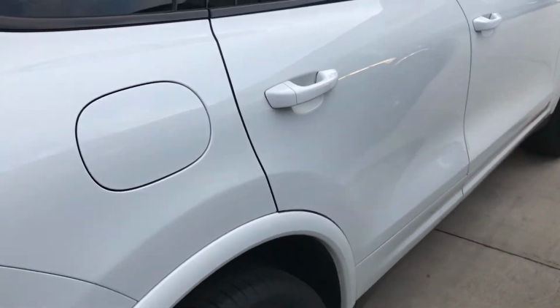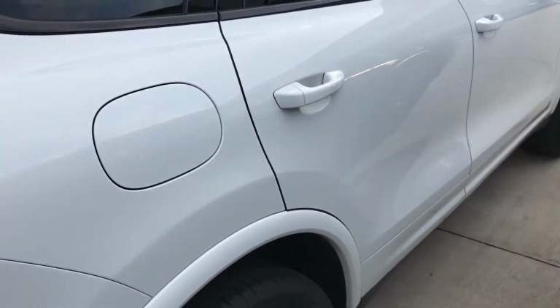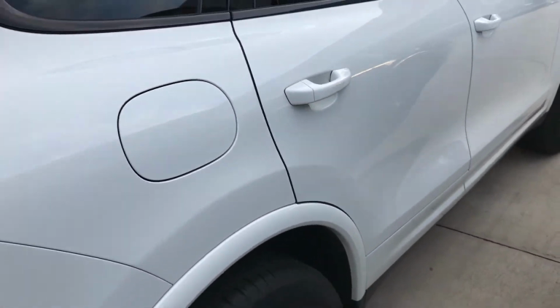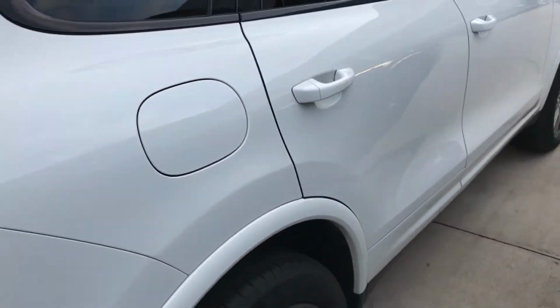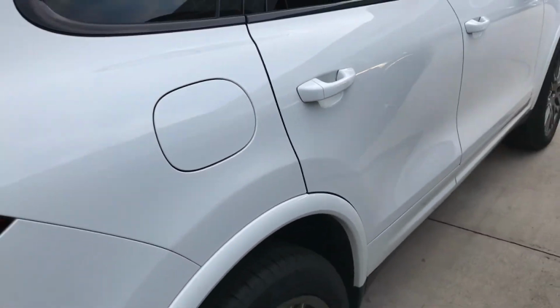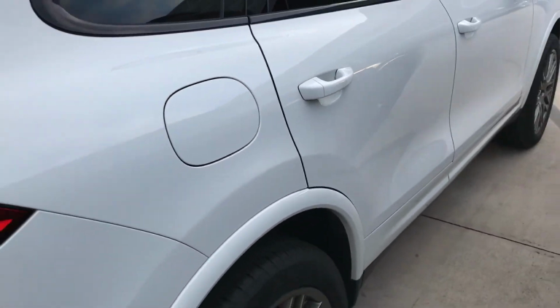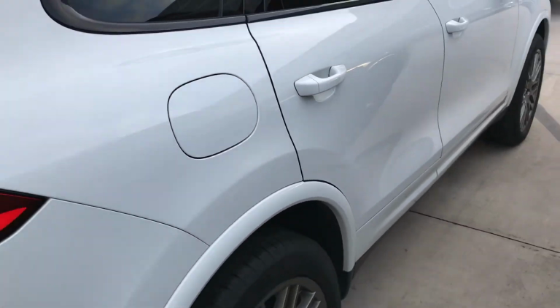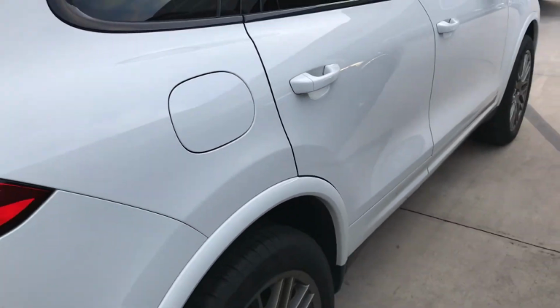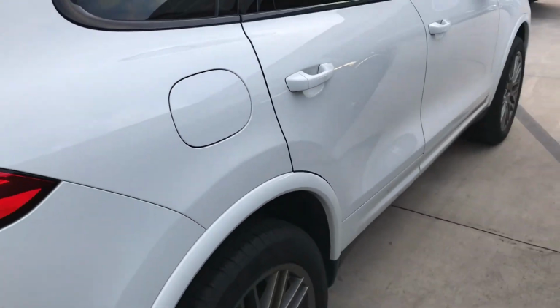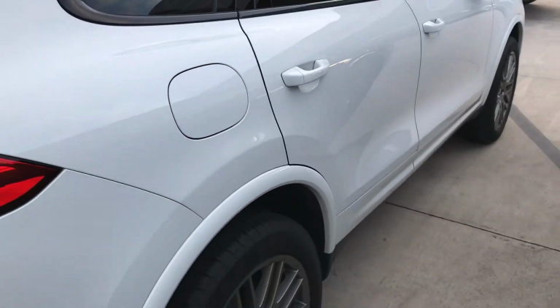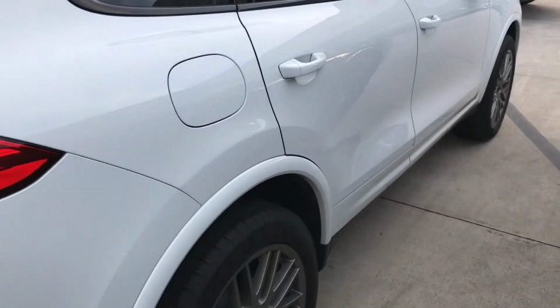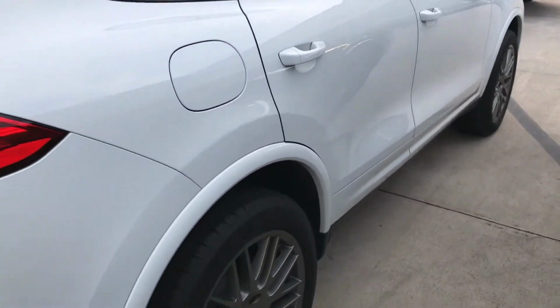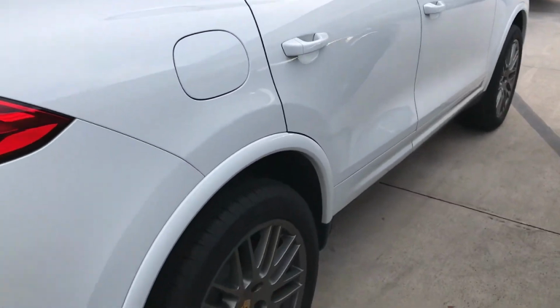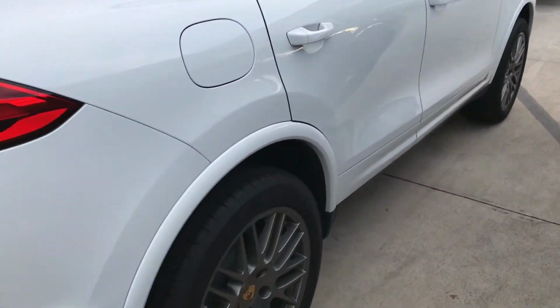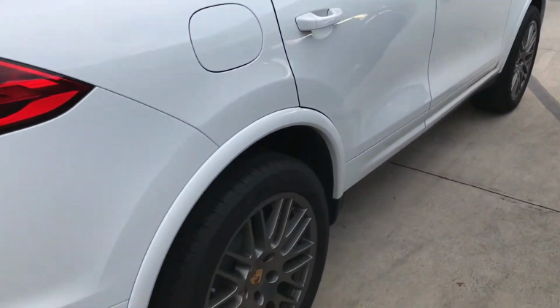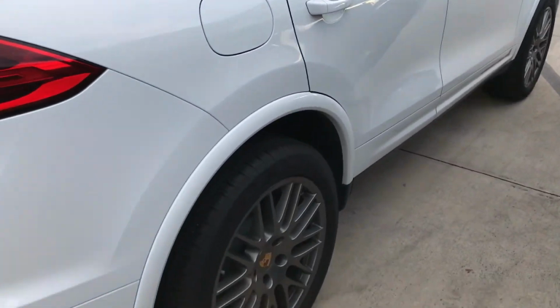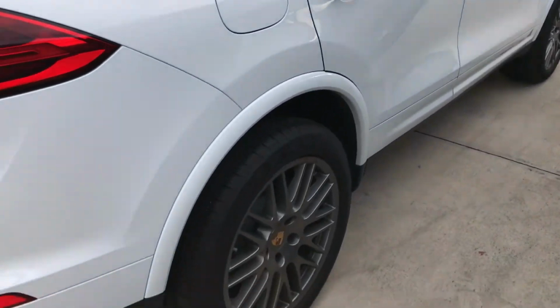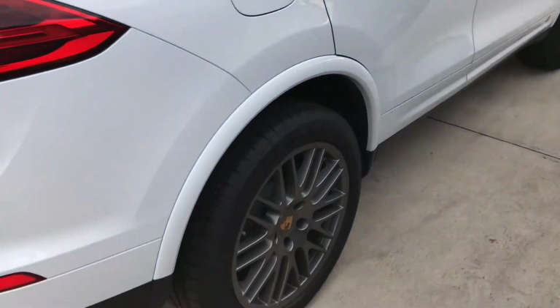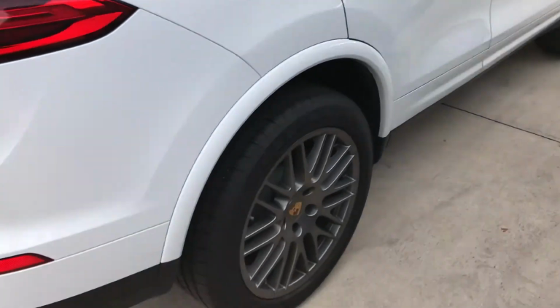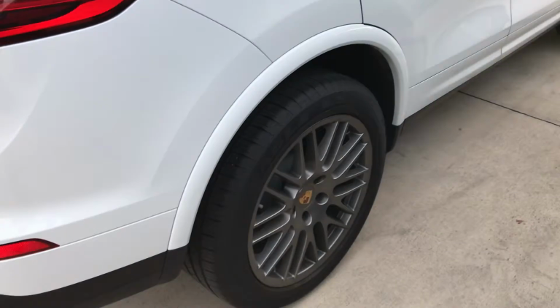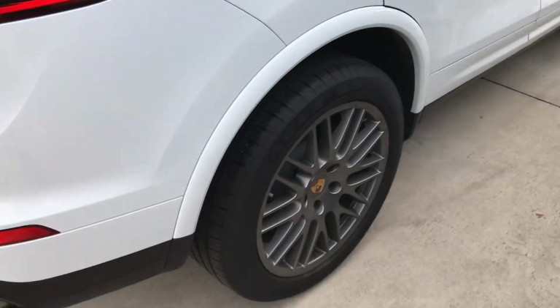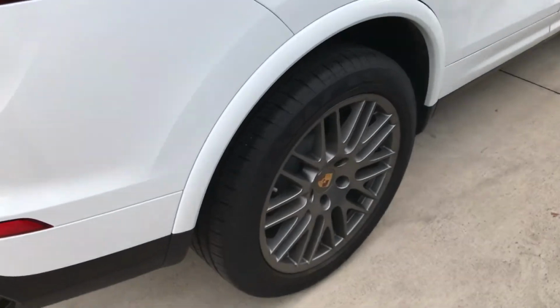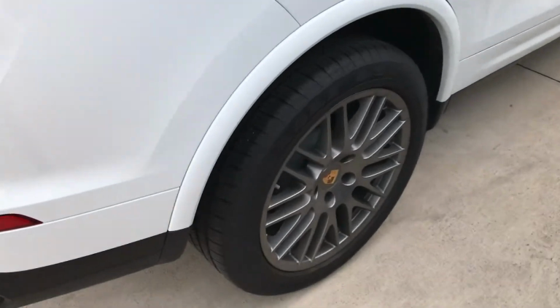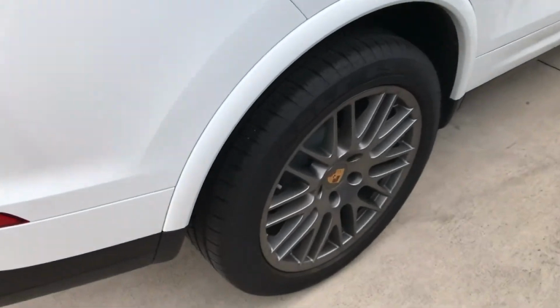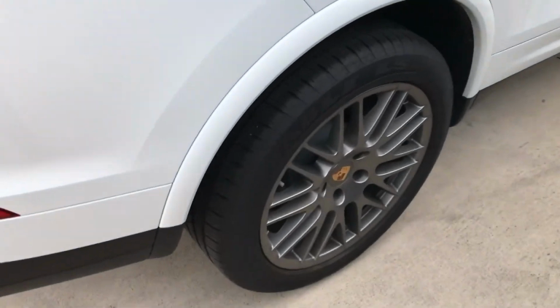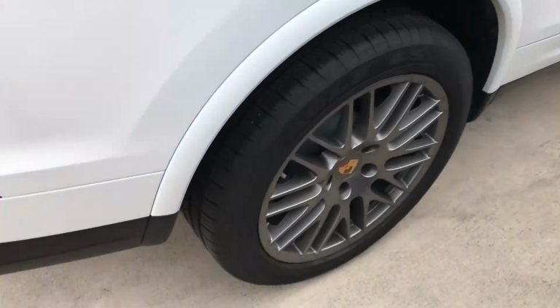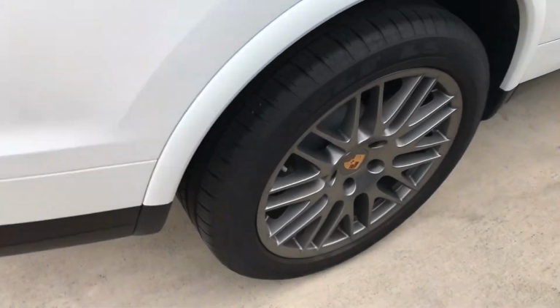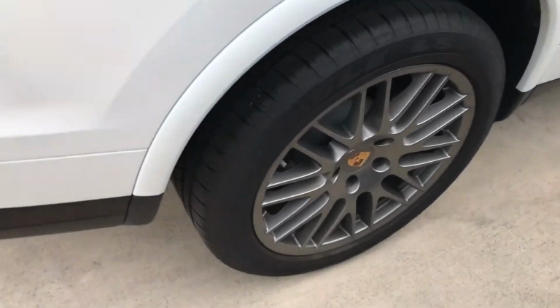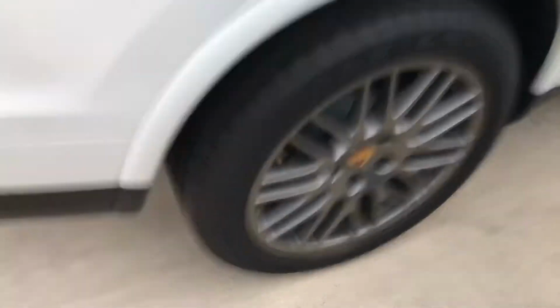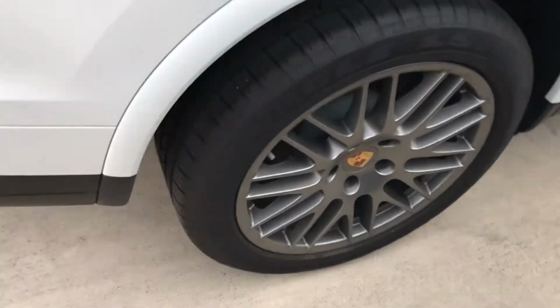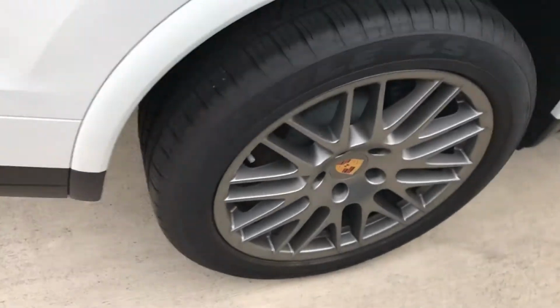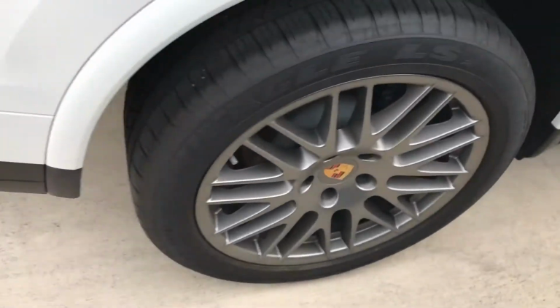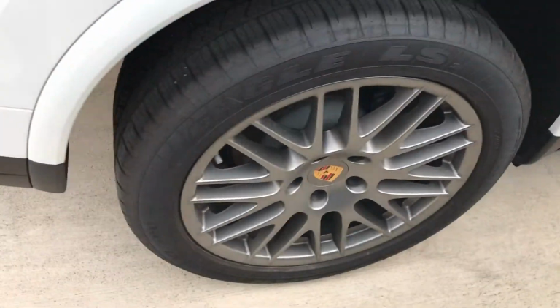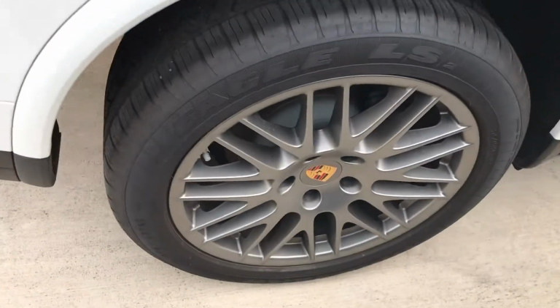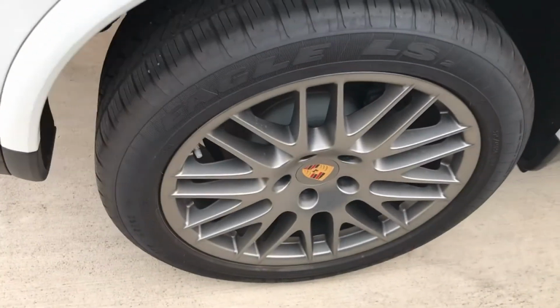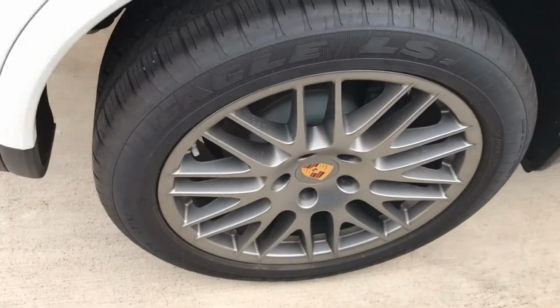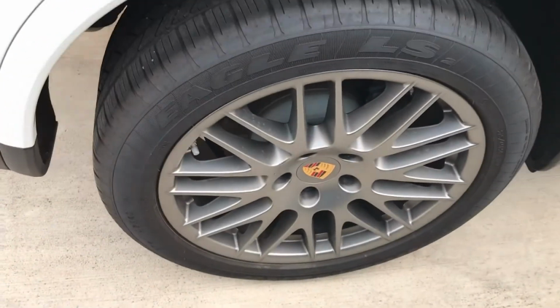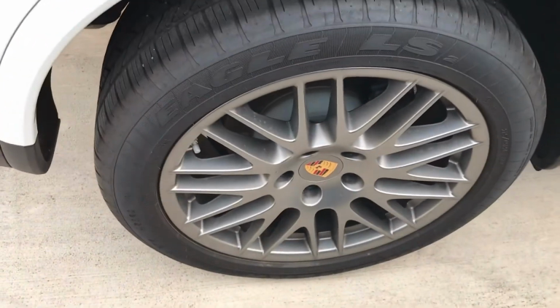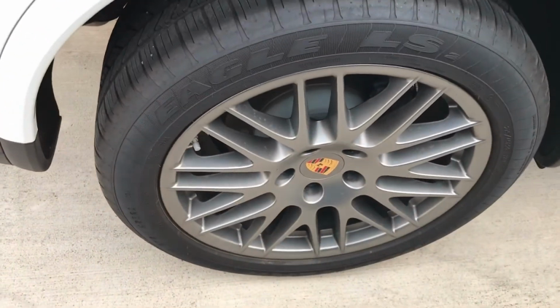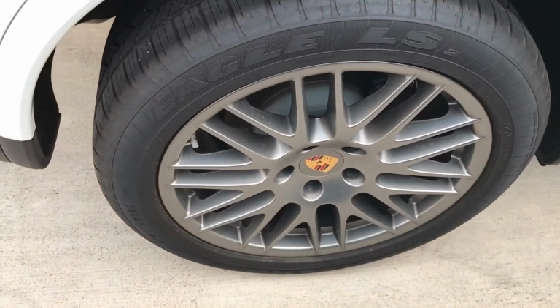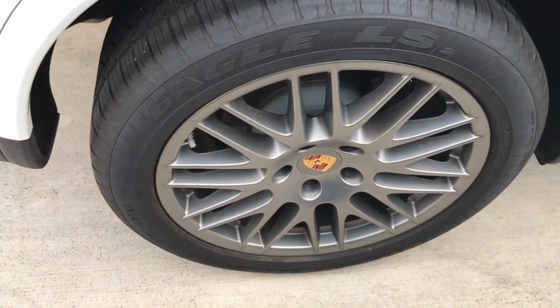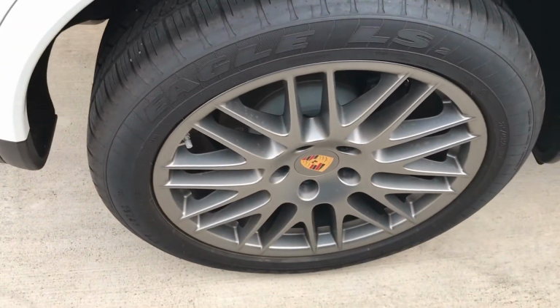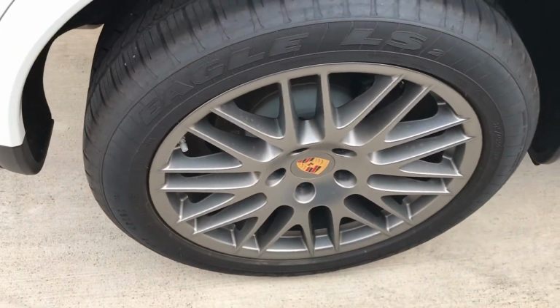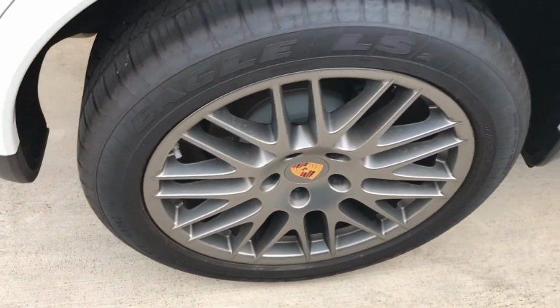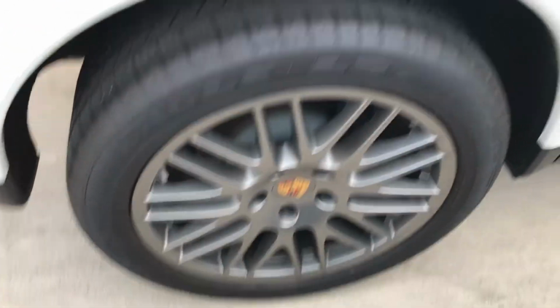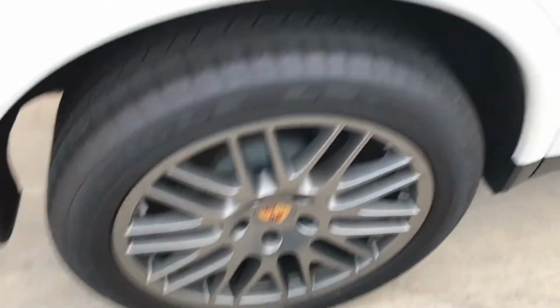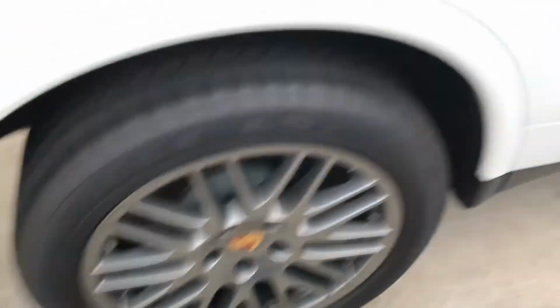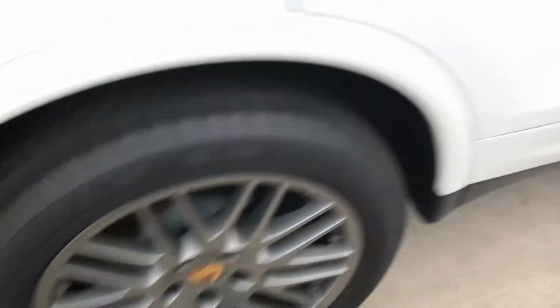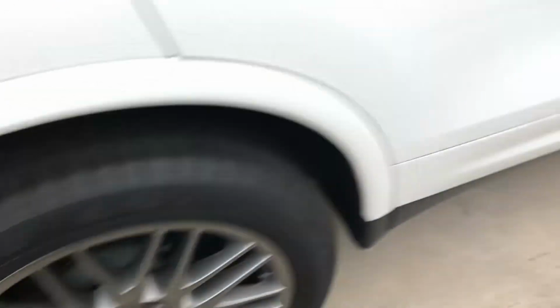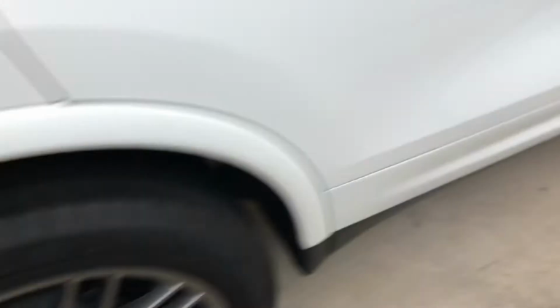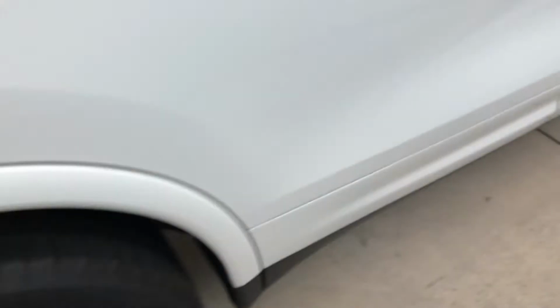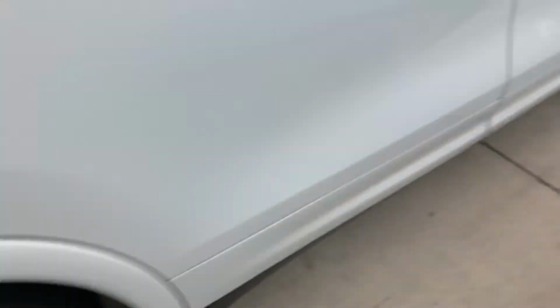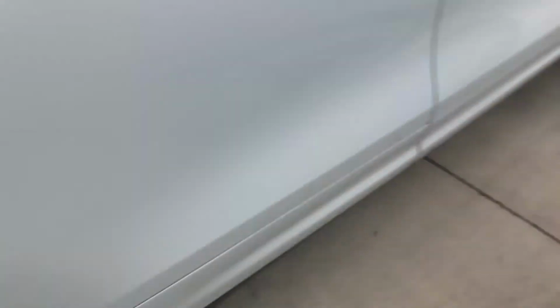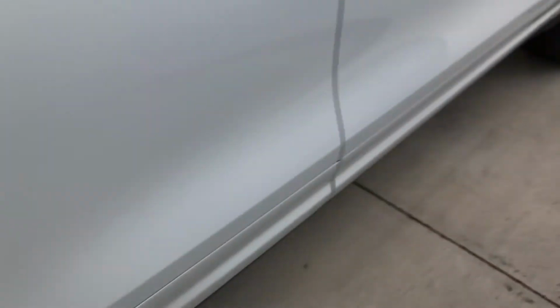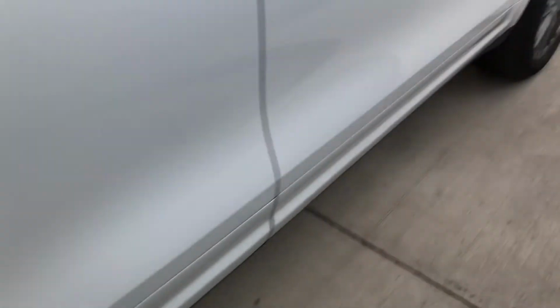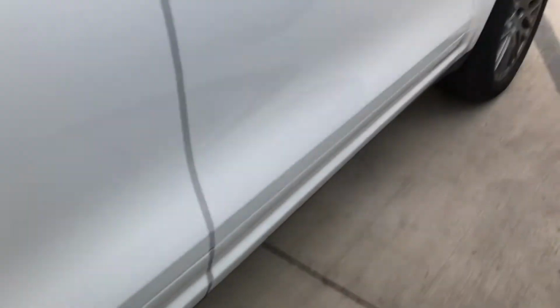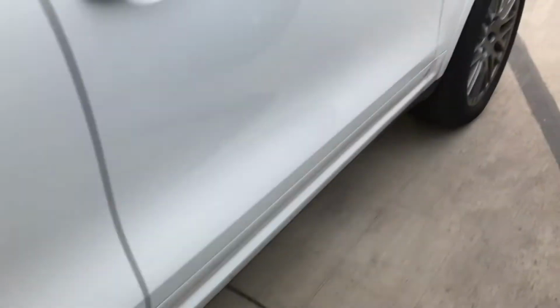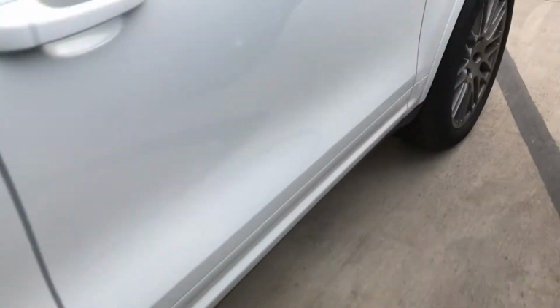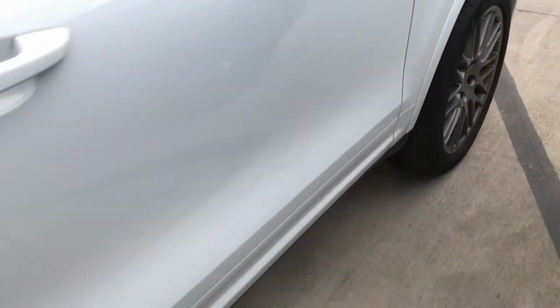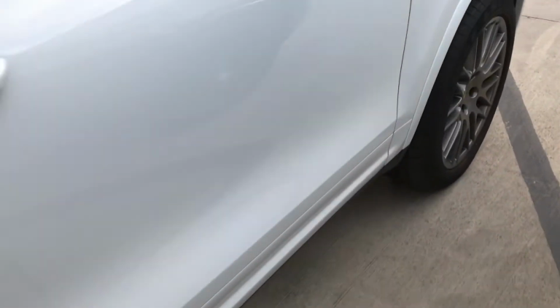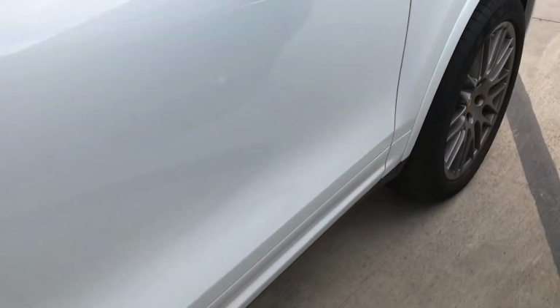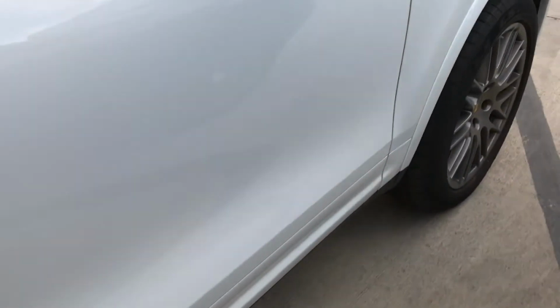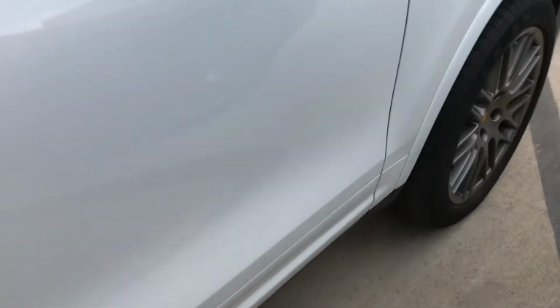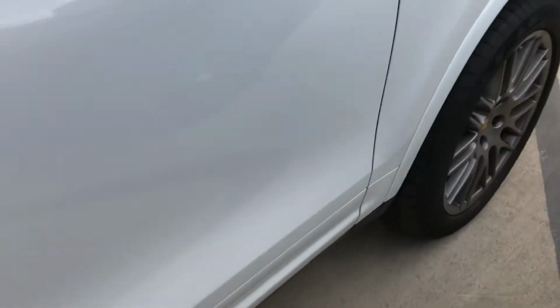As I slip off the ledge there. One more wheel here, and one more up front.